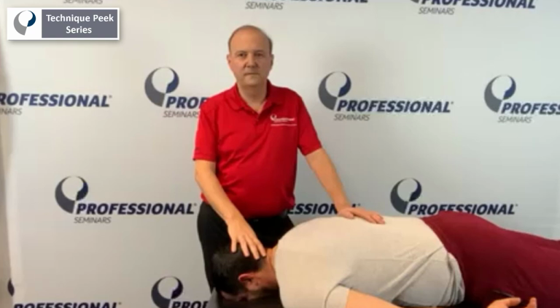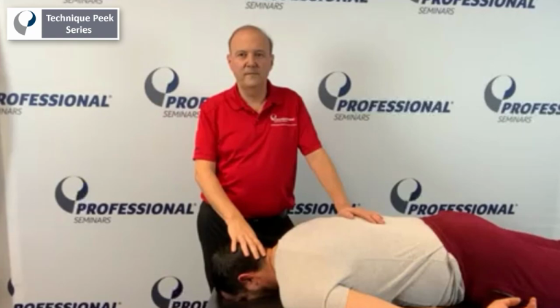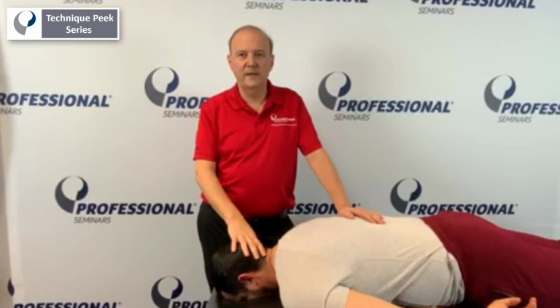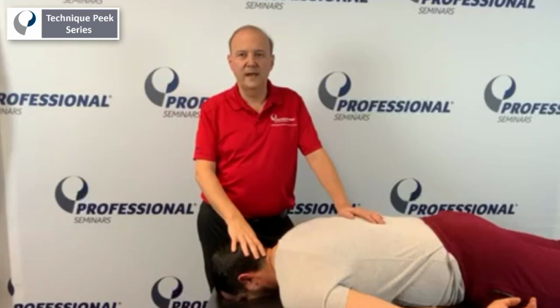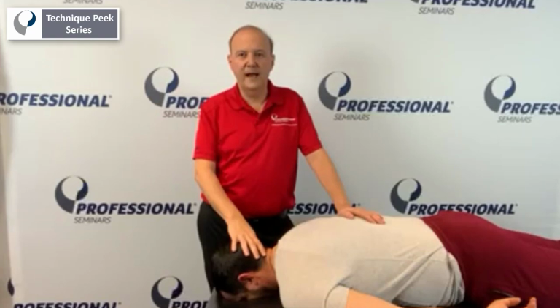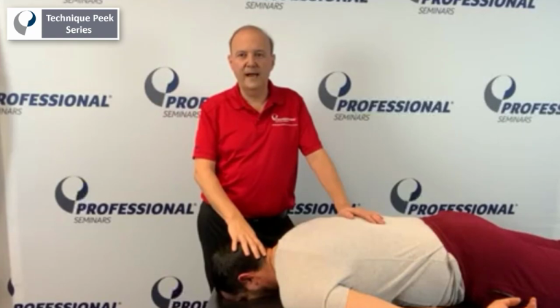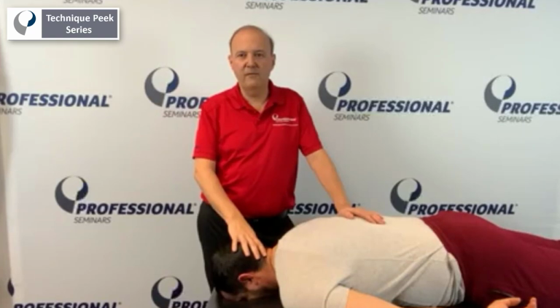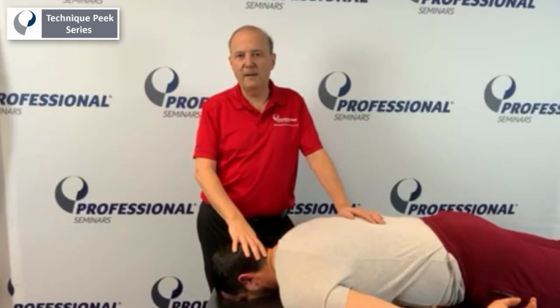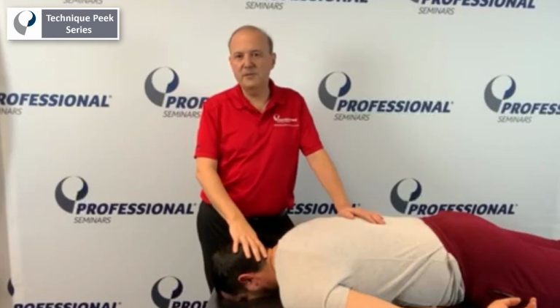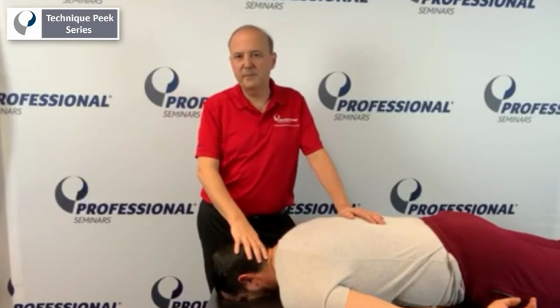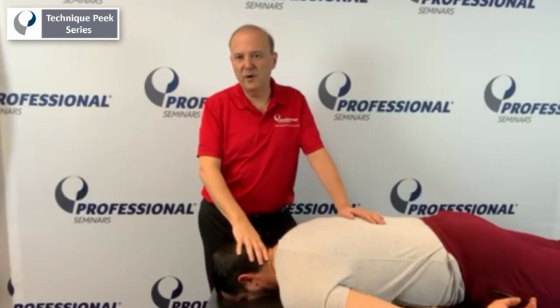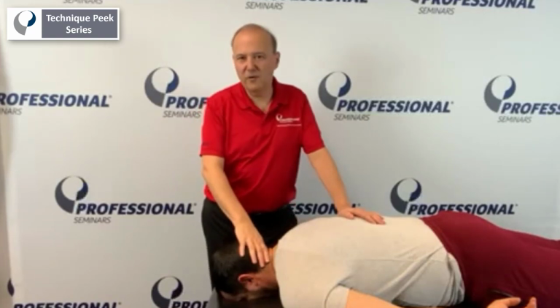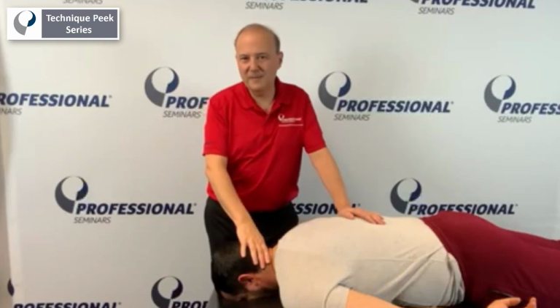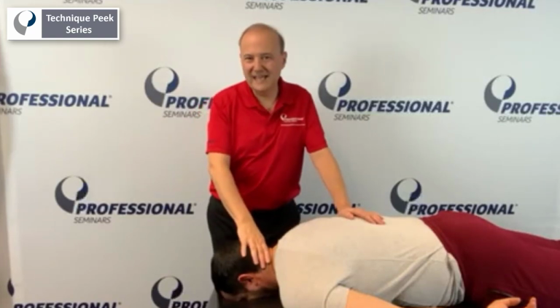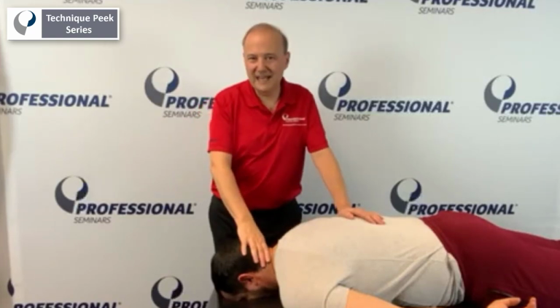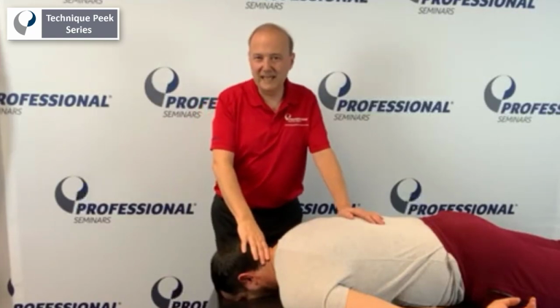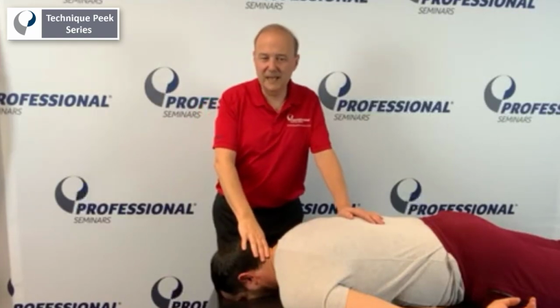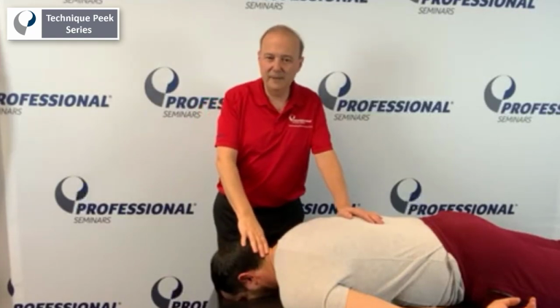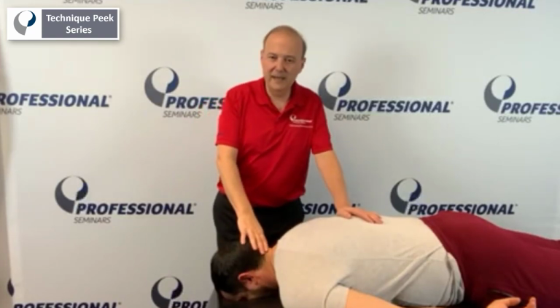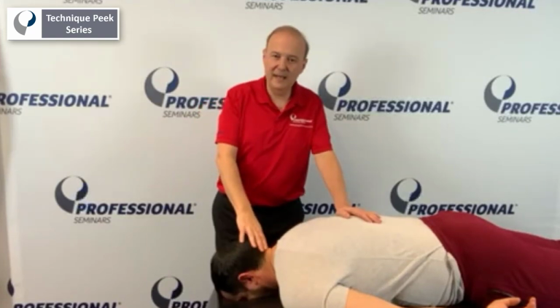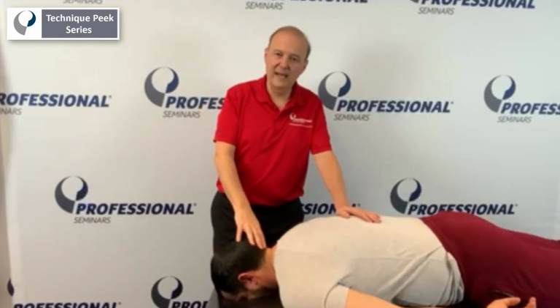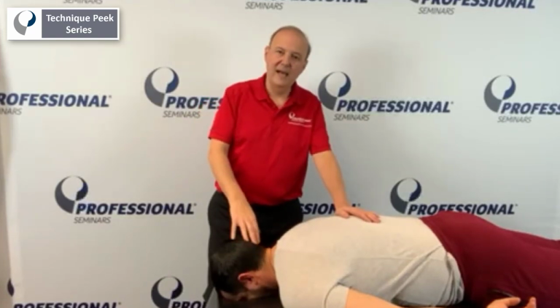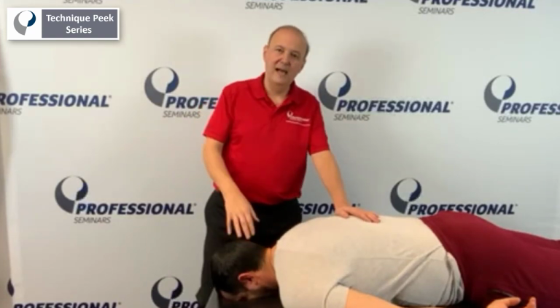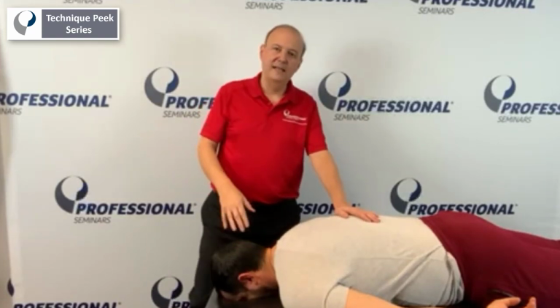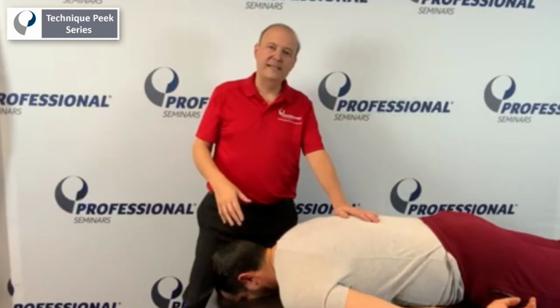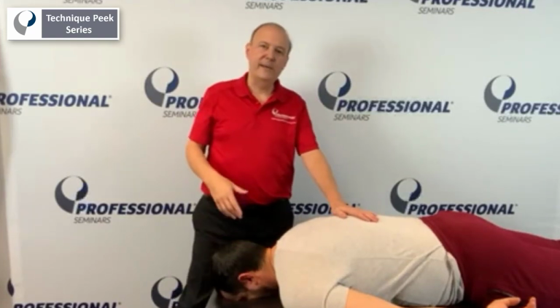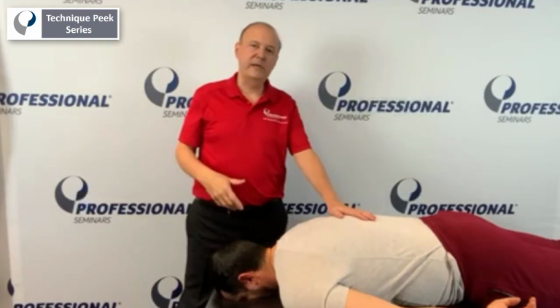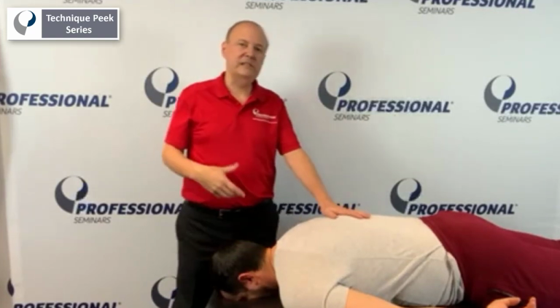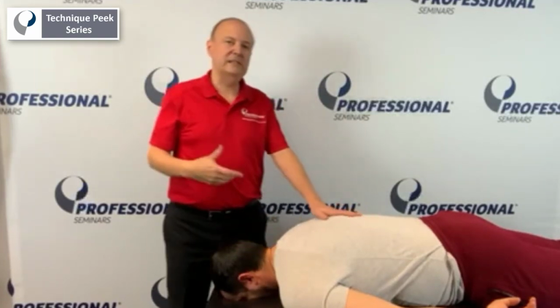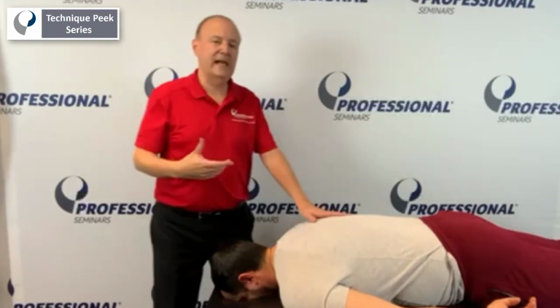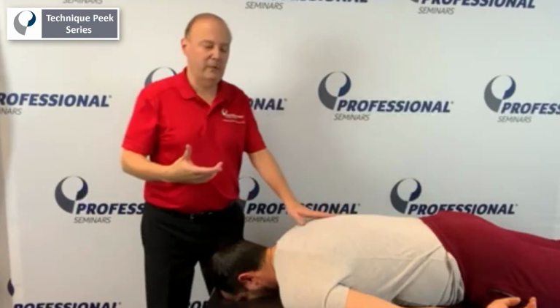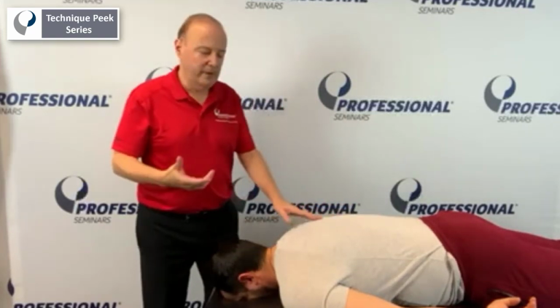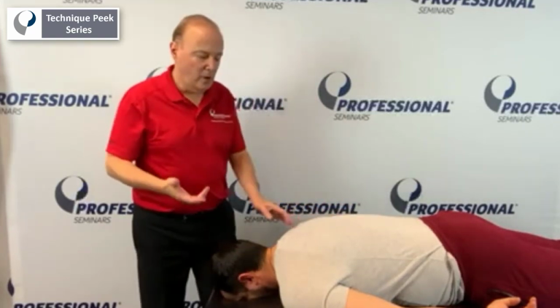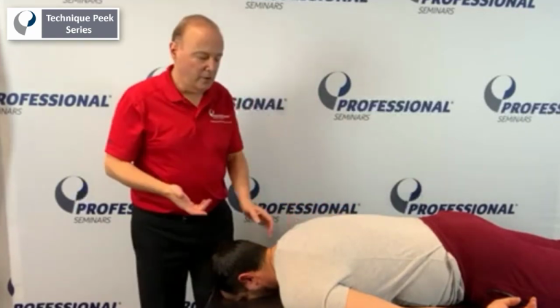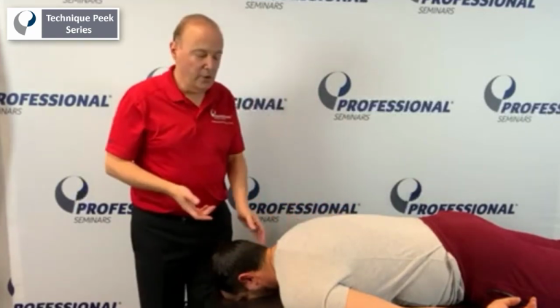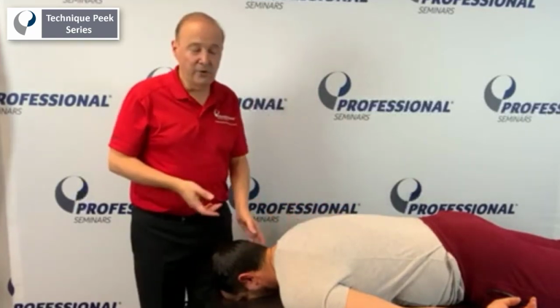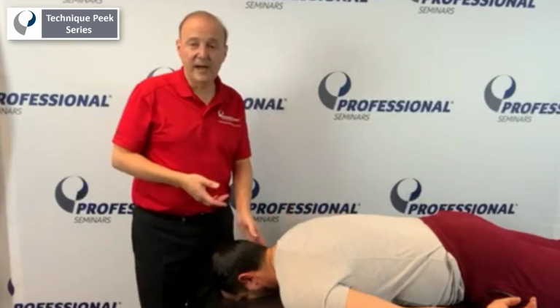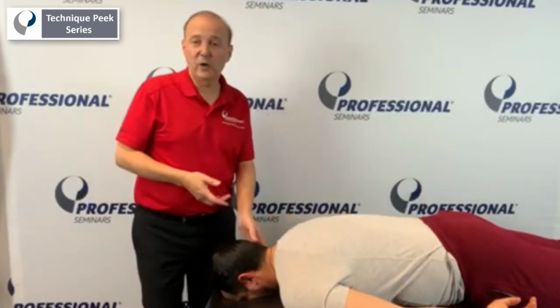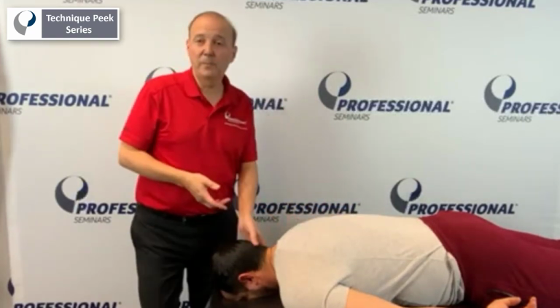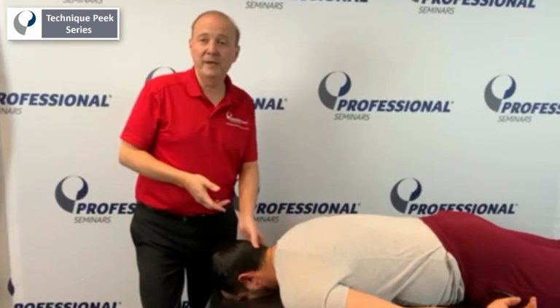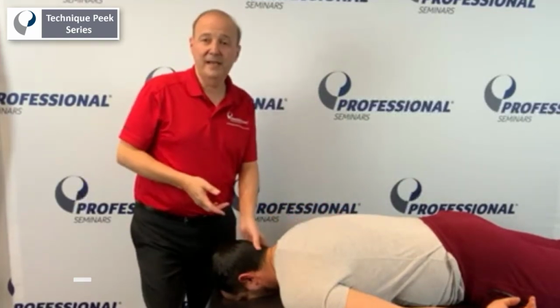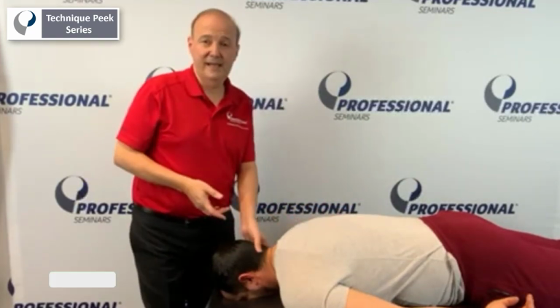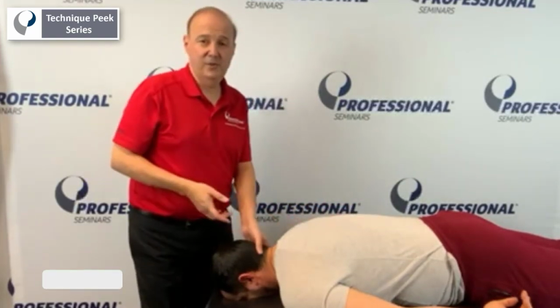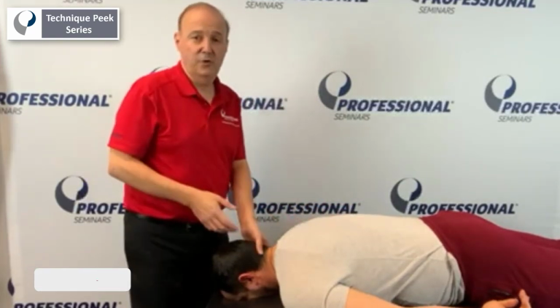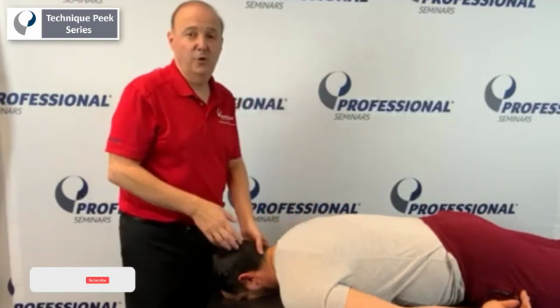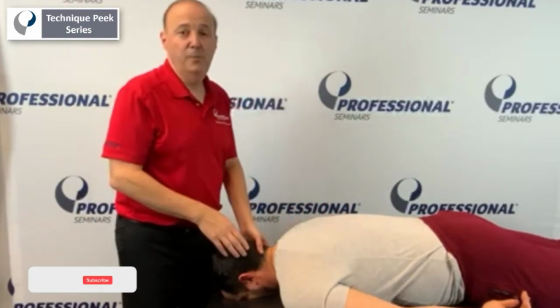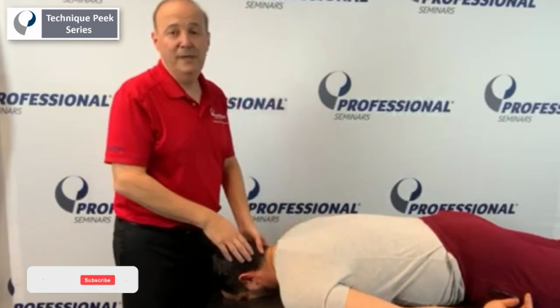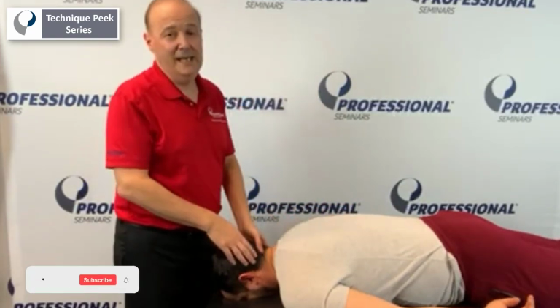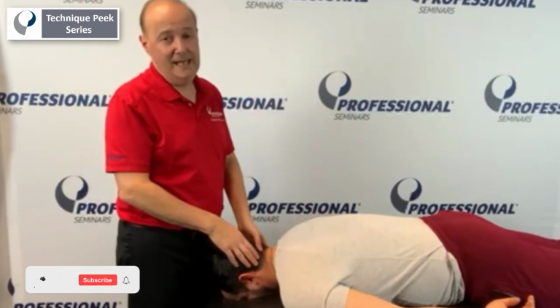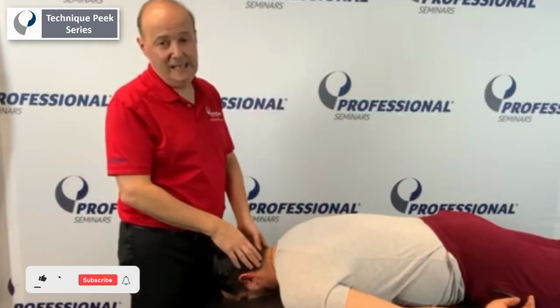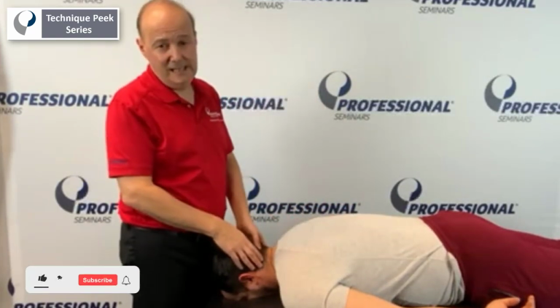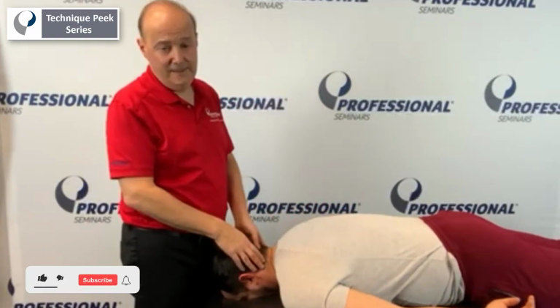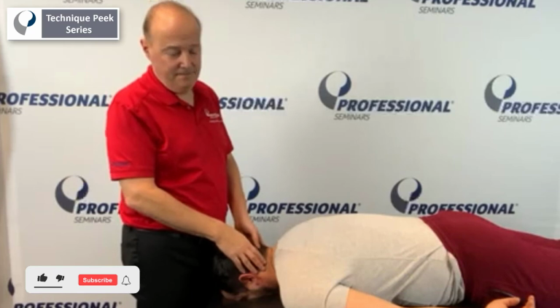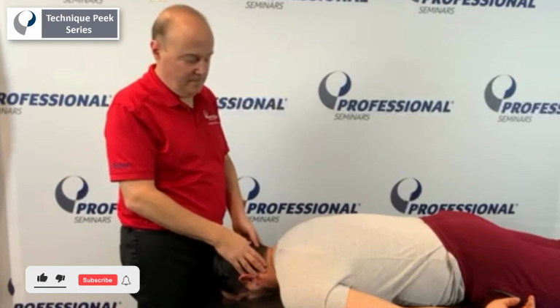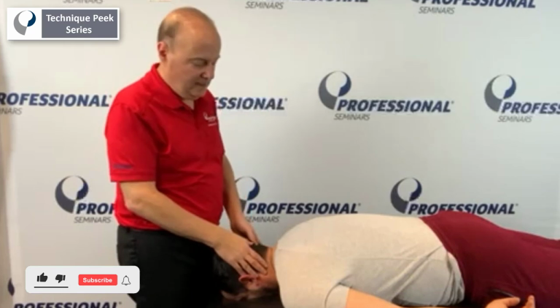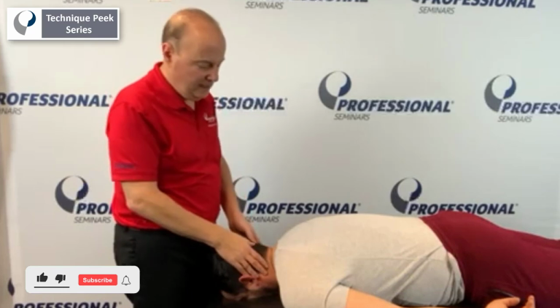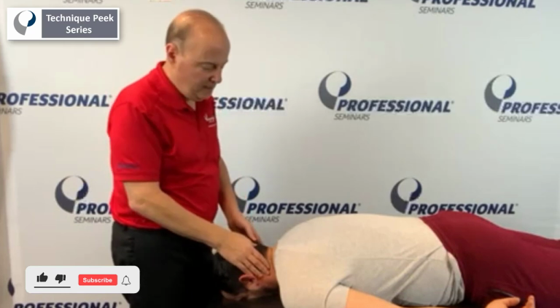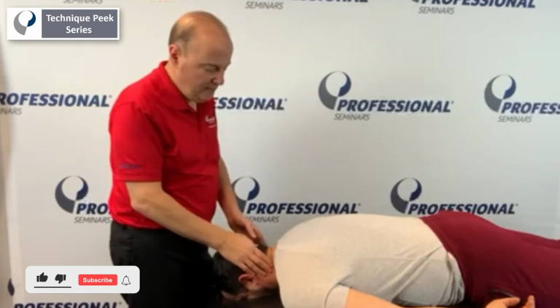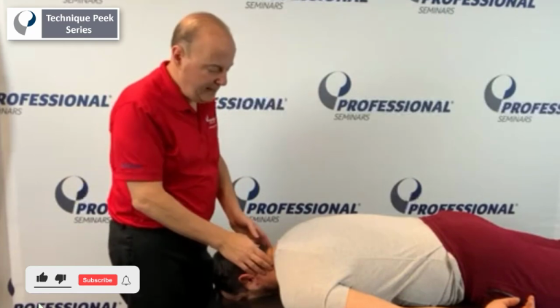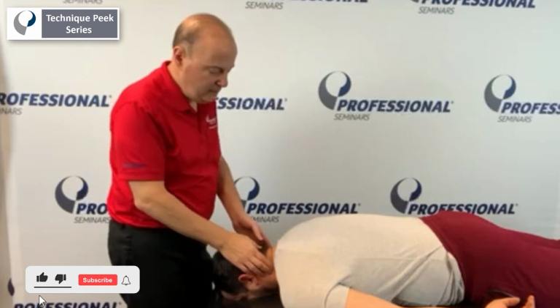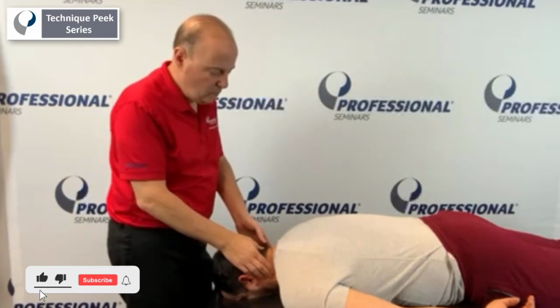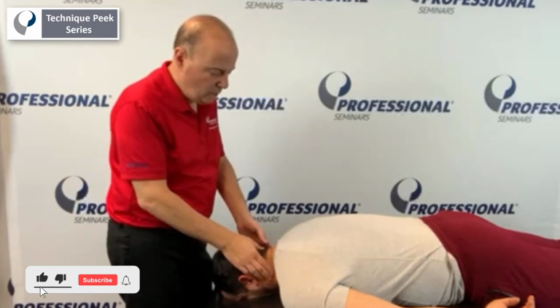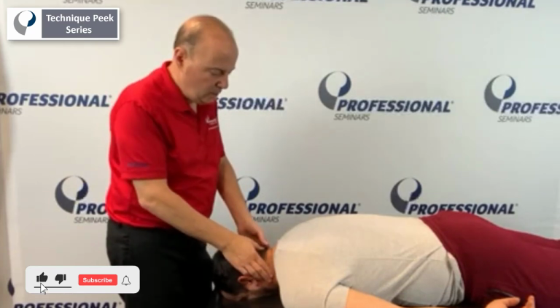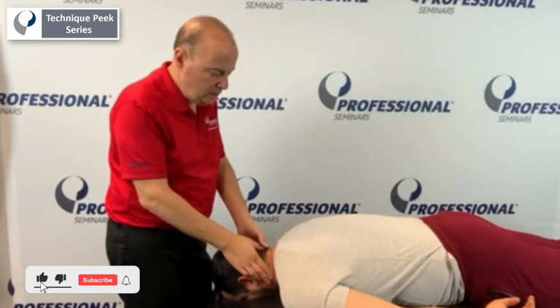Hi, Rob Shapiro from TechniquePeak. Today we're going to look at what we call unilateral PAs, or UPAs, in the Maitland world.